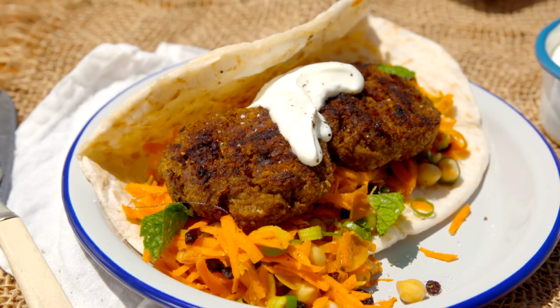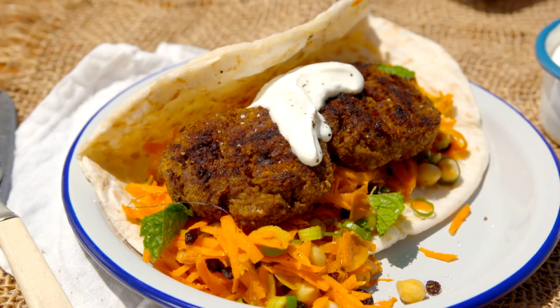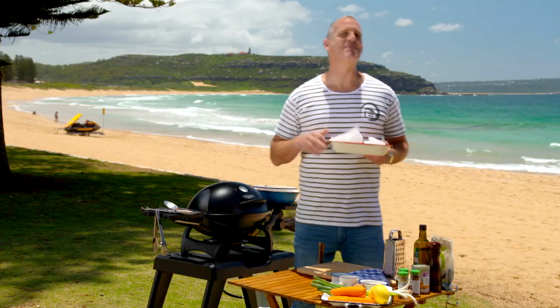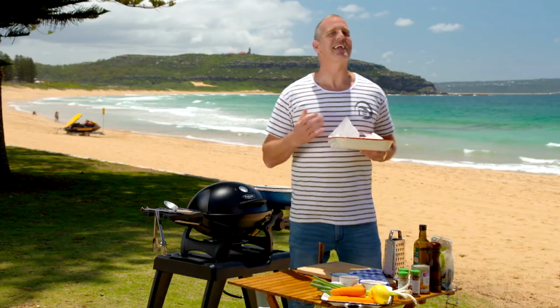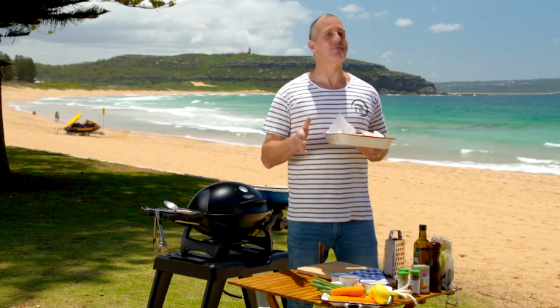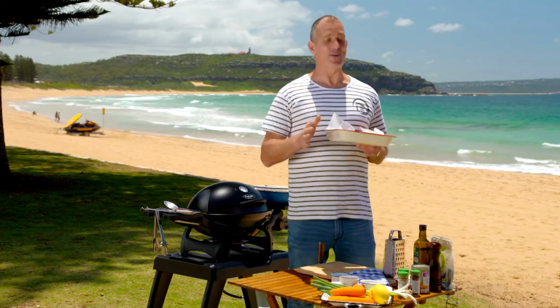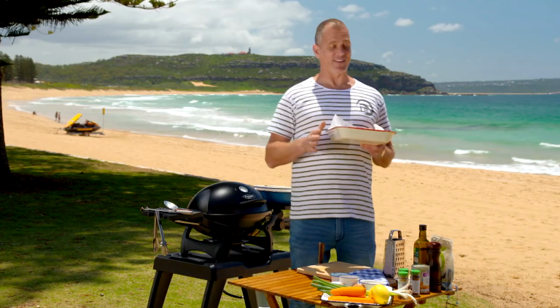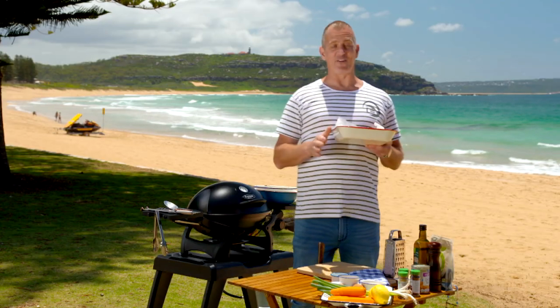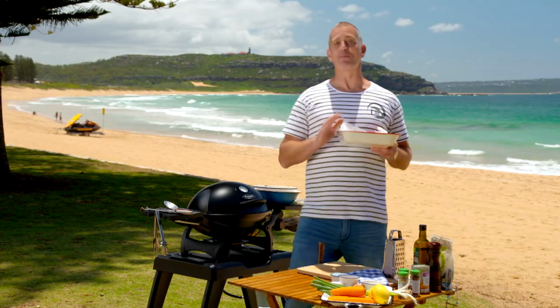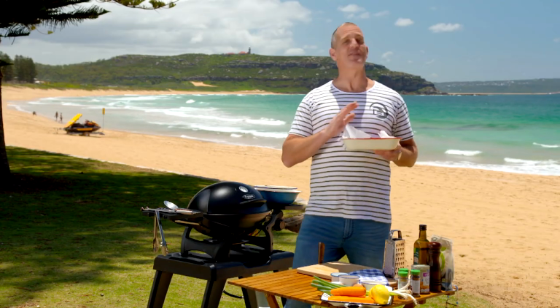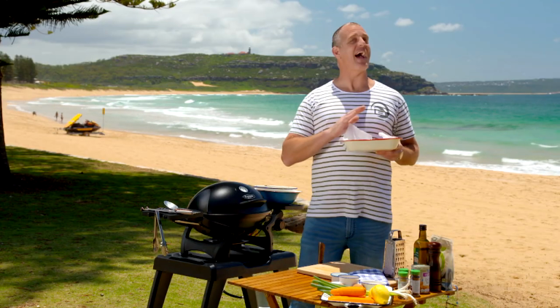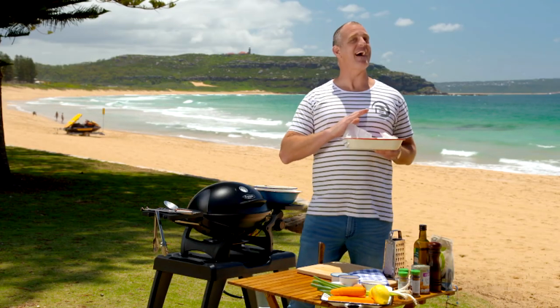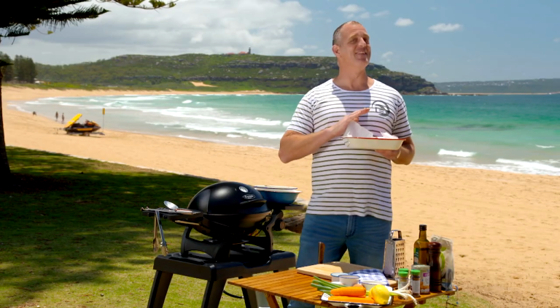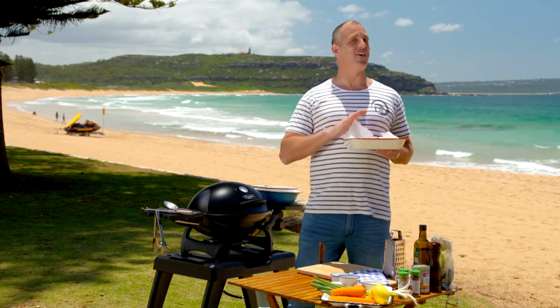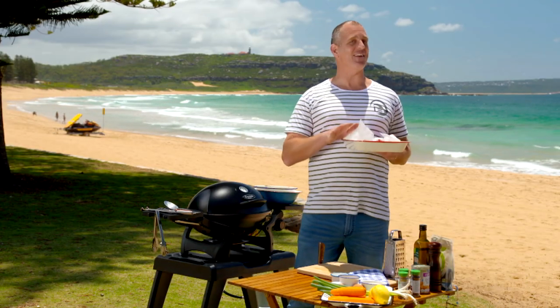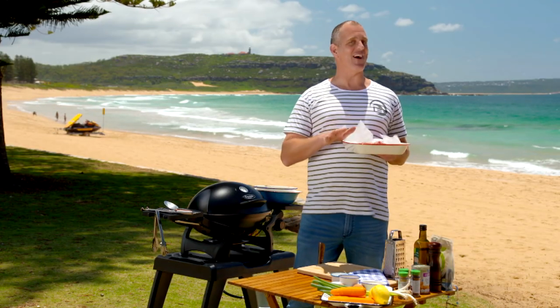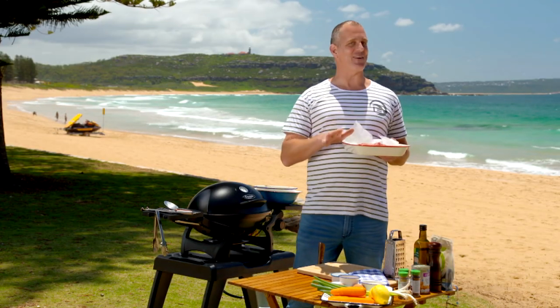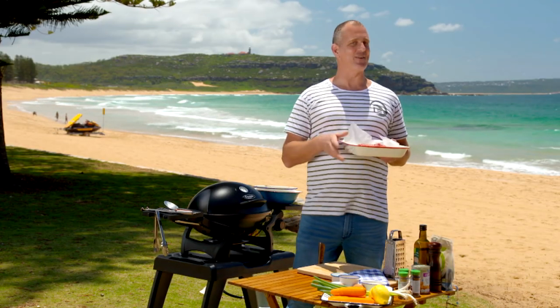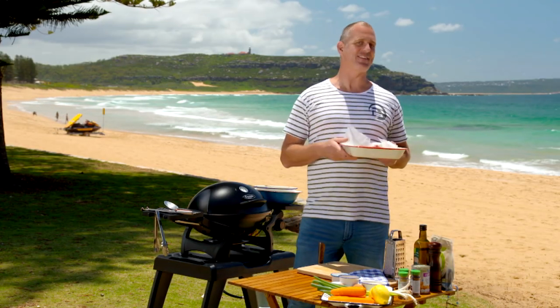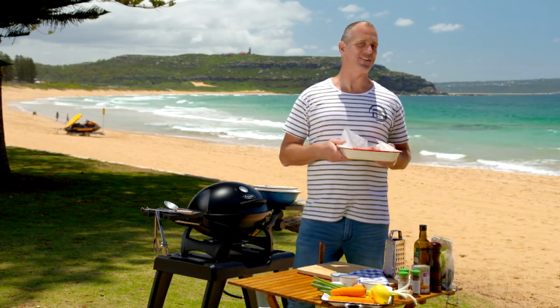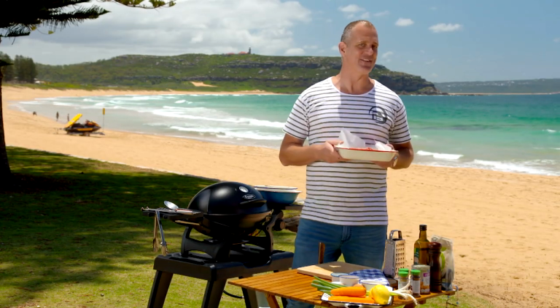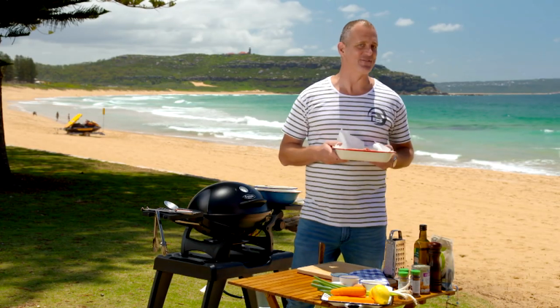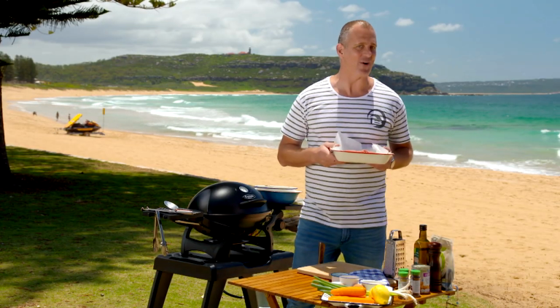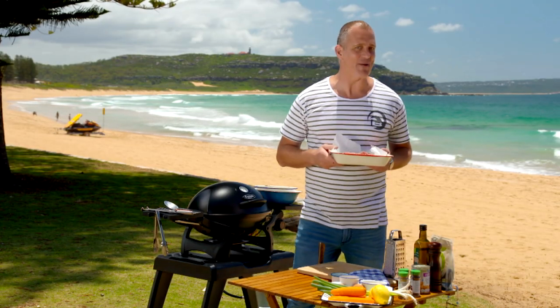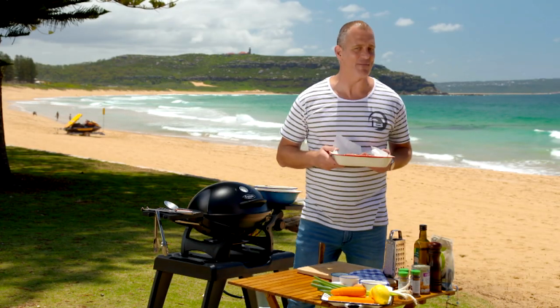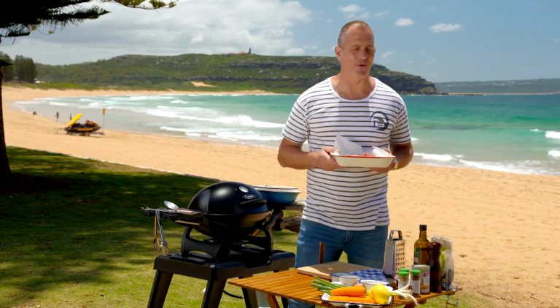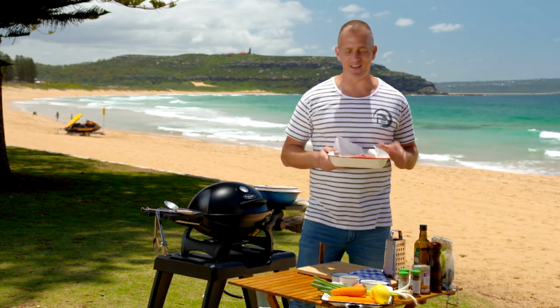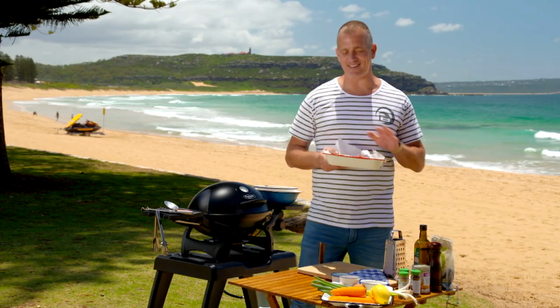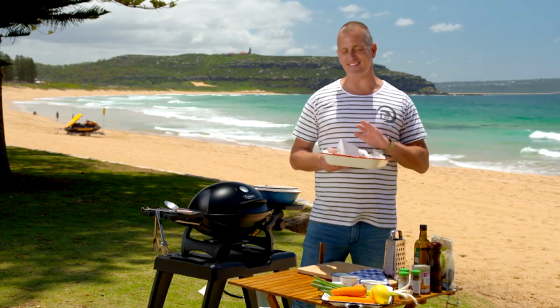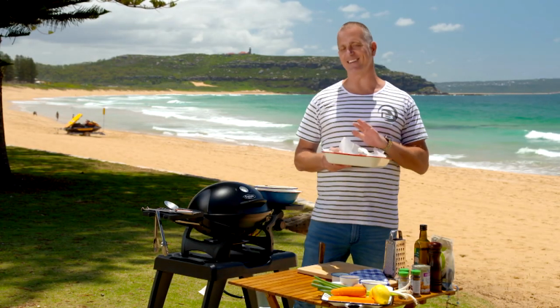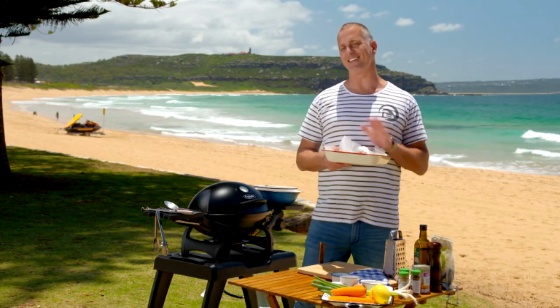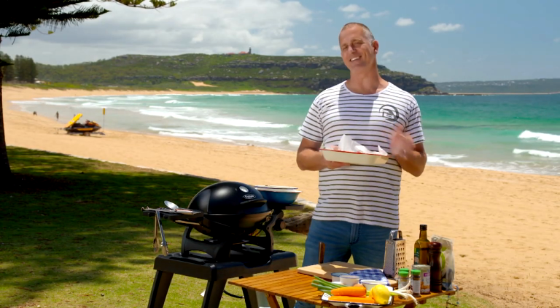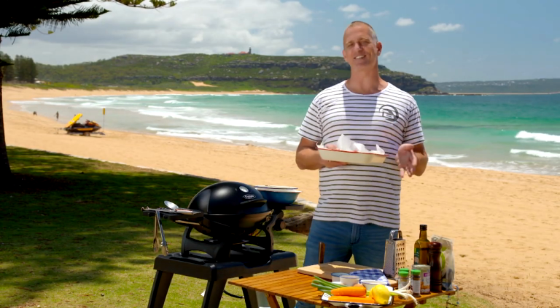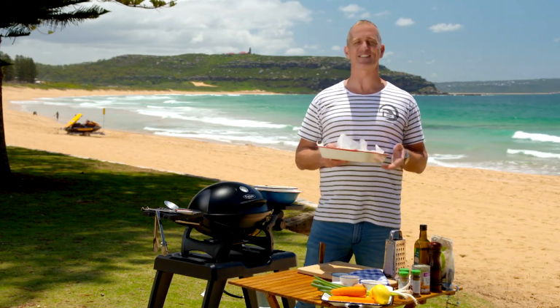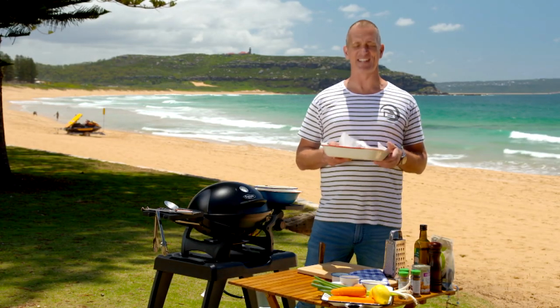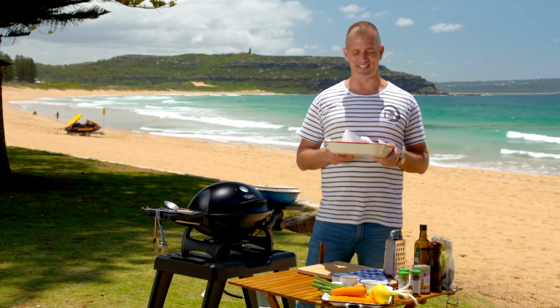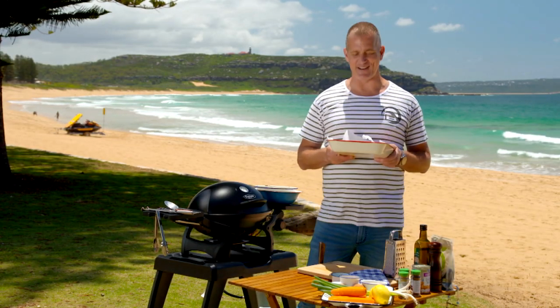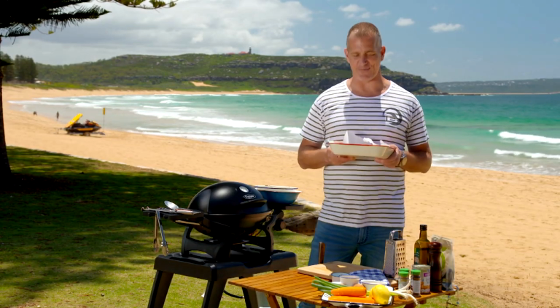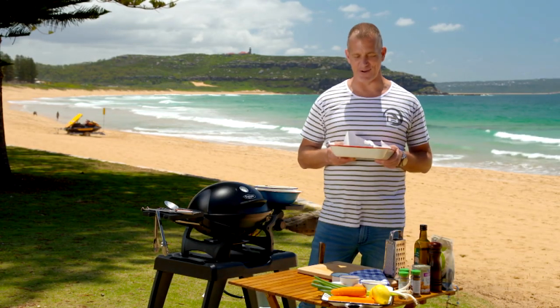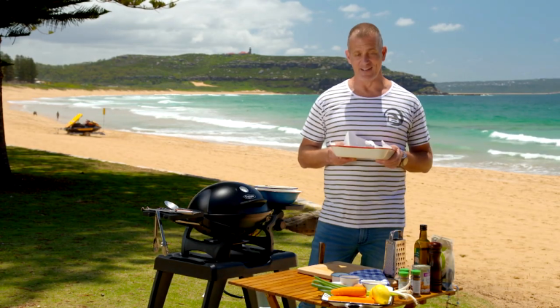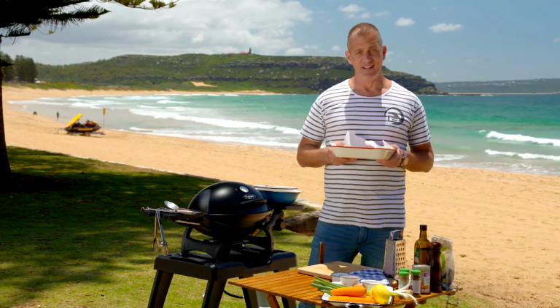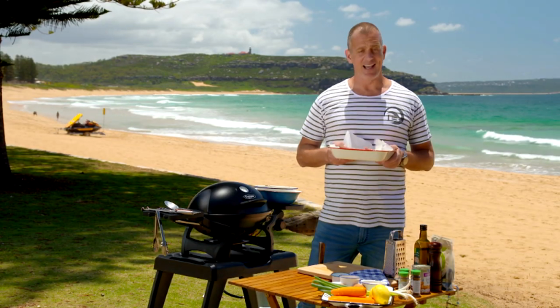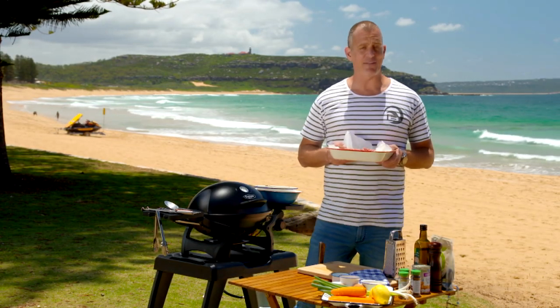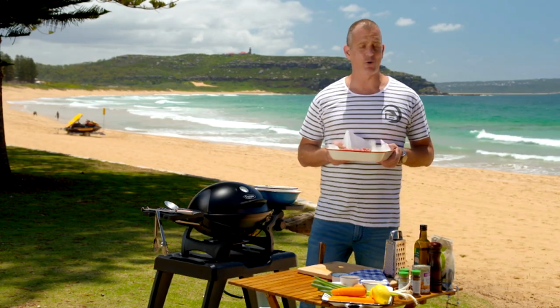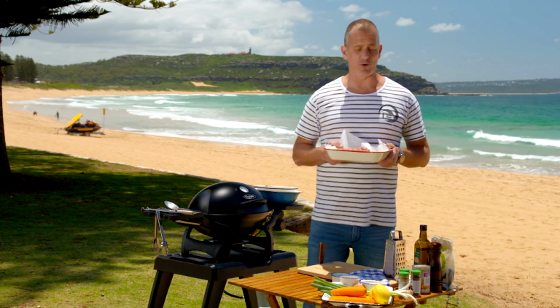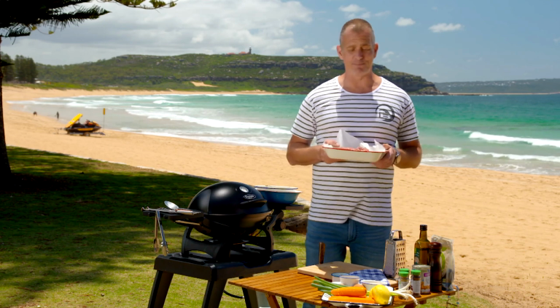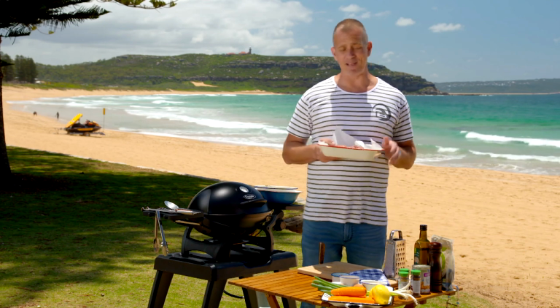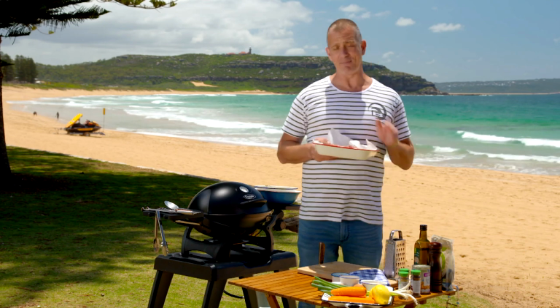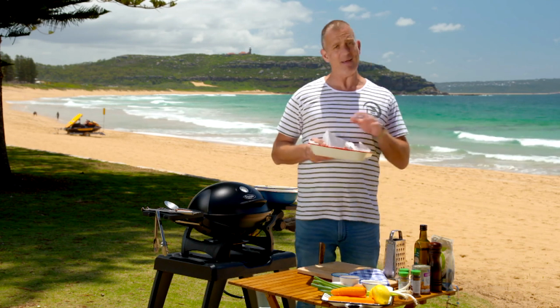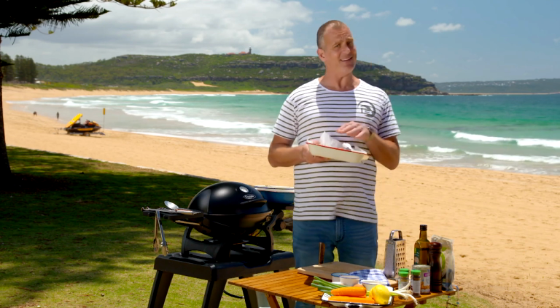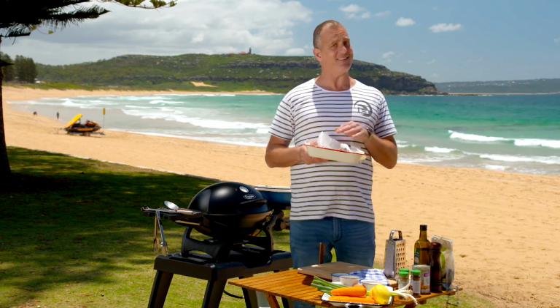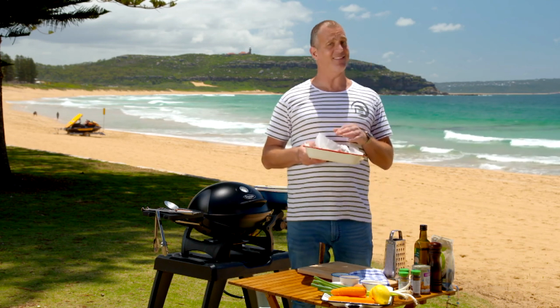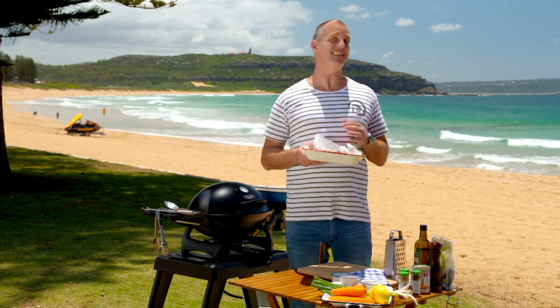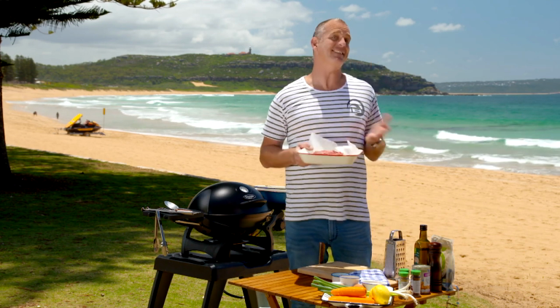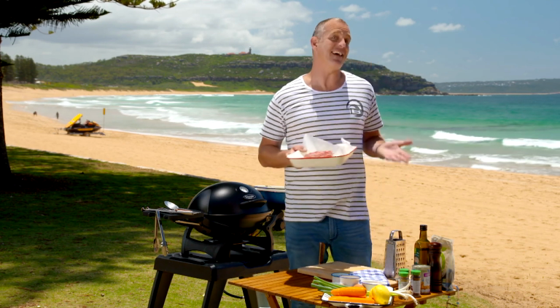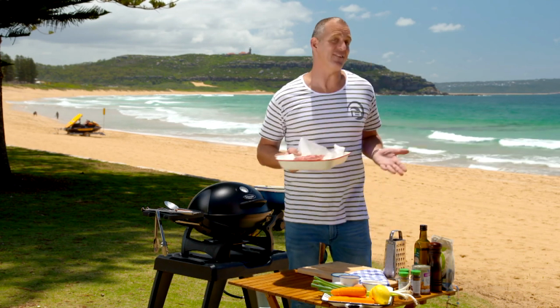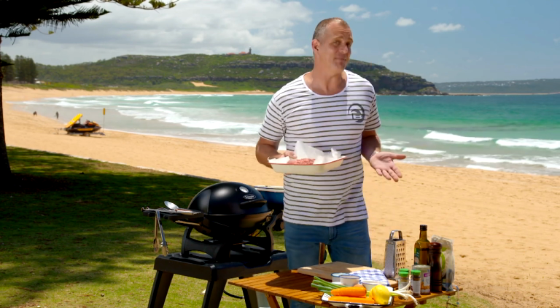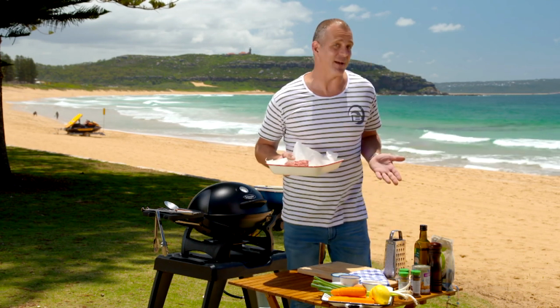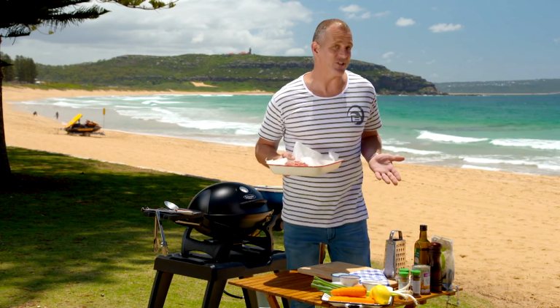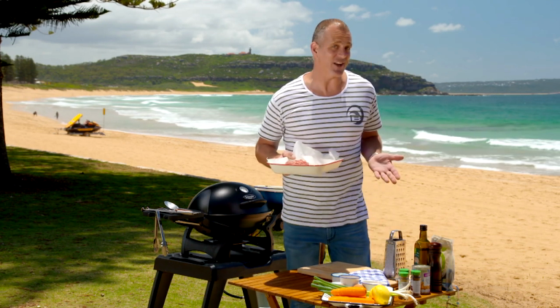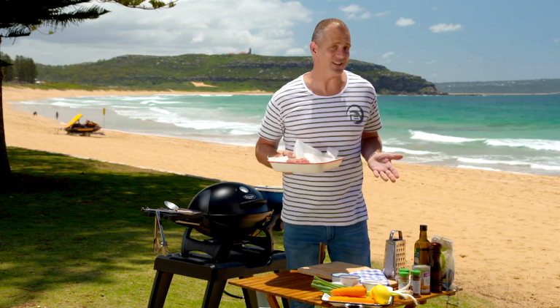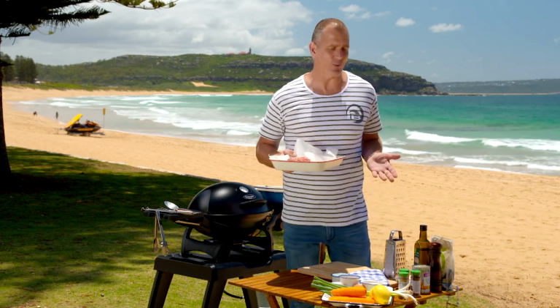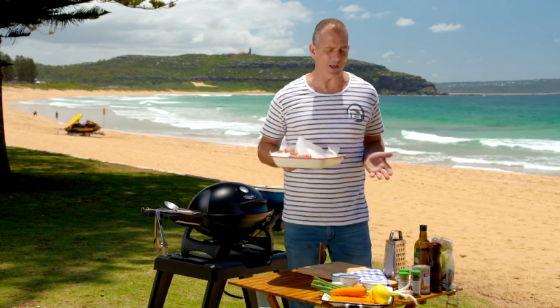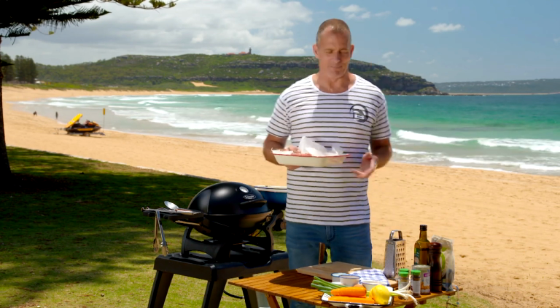We're making rissoles, but they are not like rissoles you've tried before. These are deliciously different. And of course, being mince, it stays on budget as well.